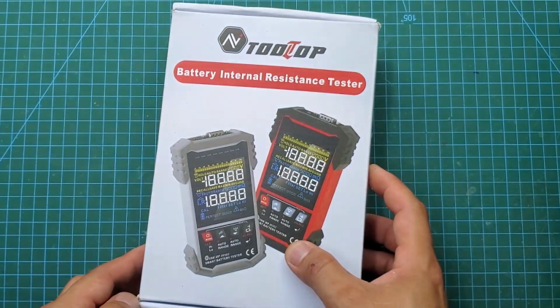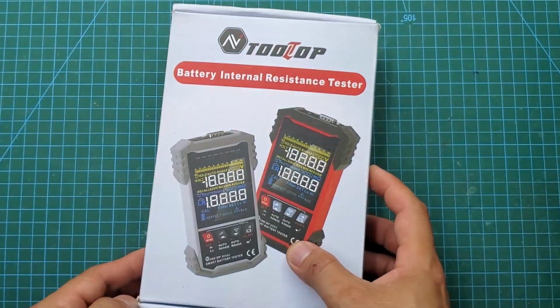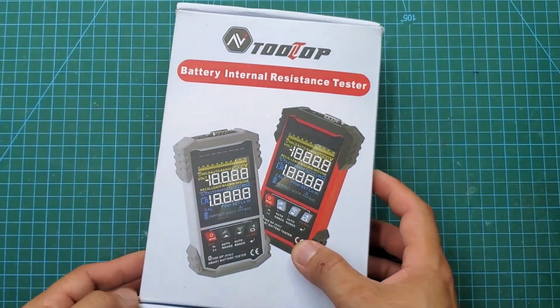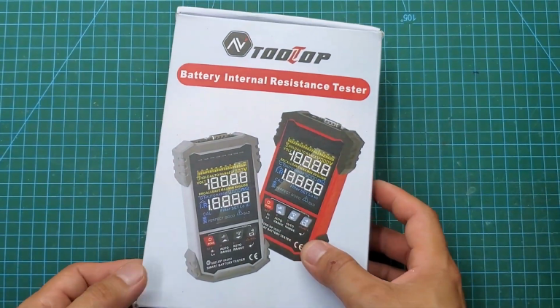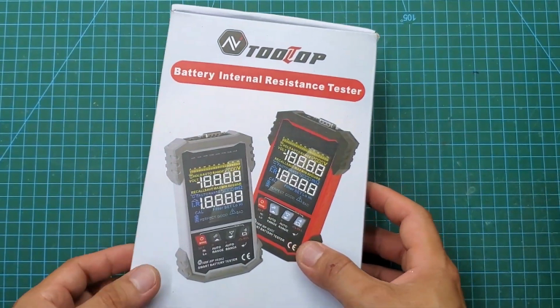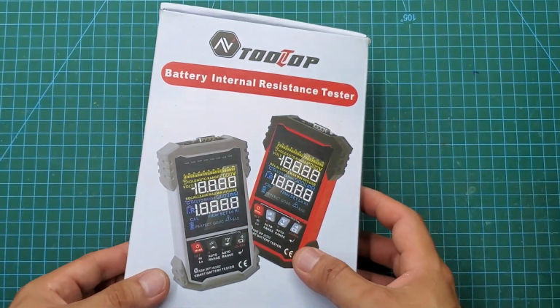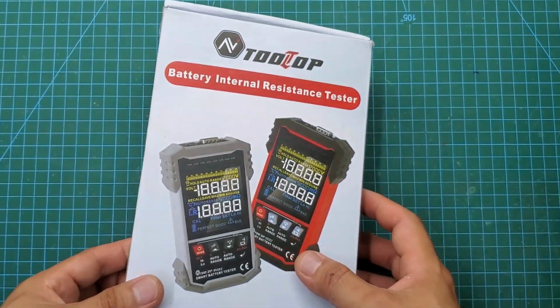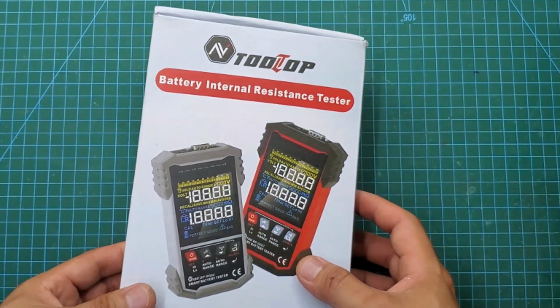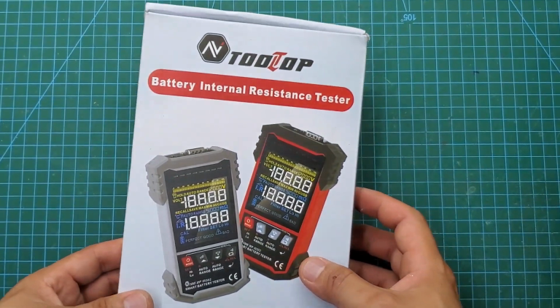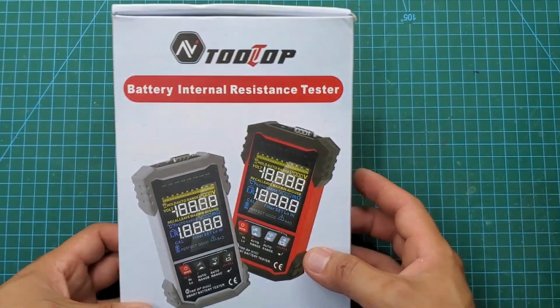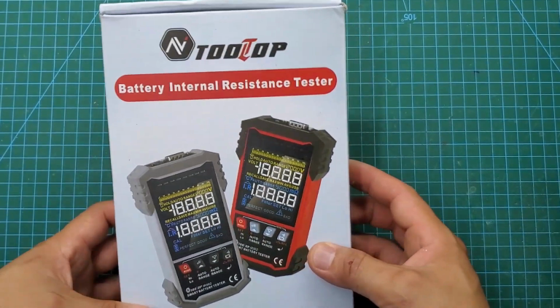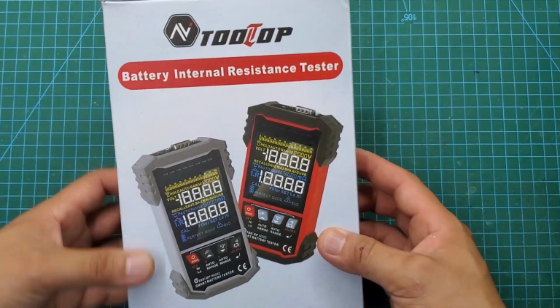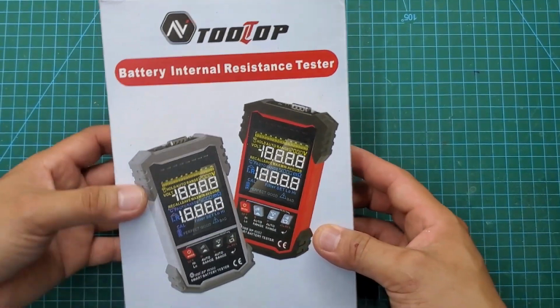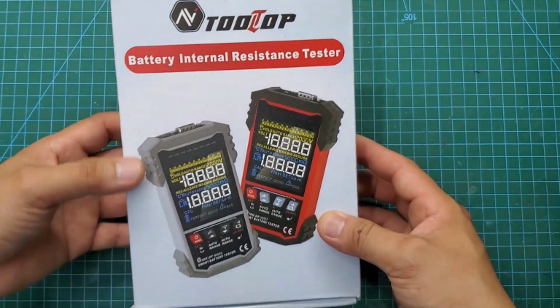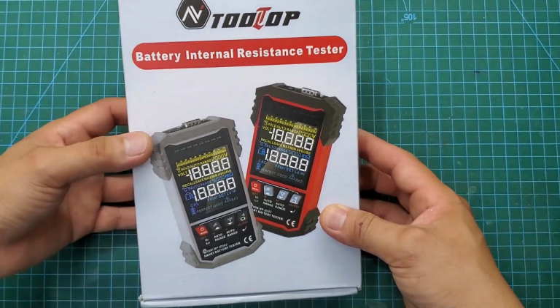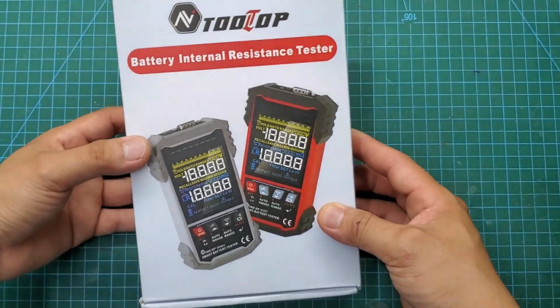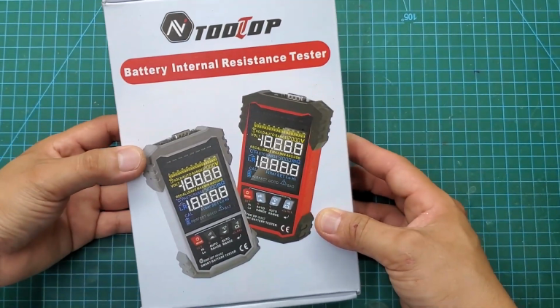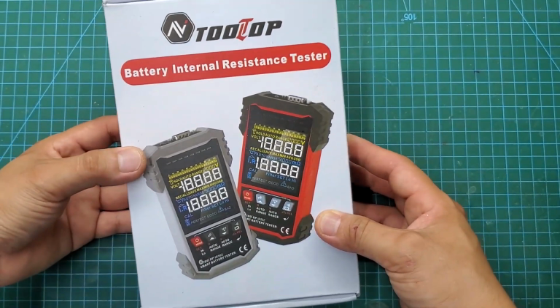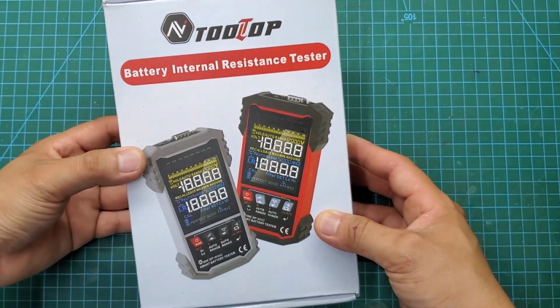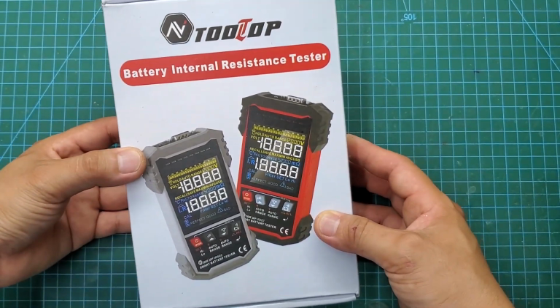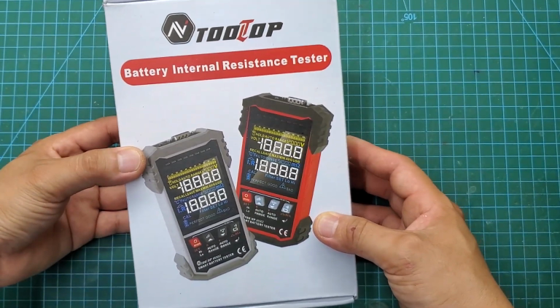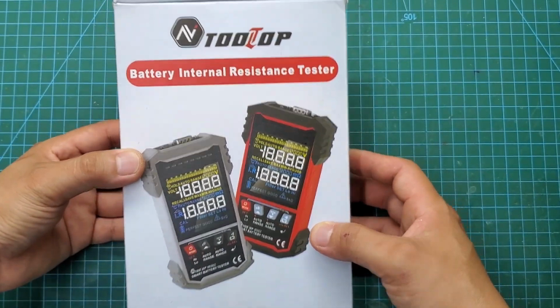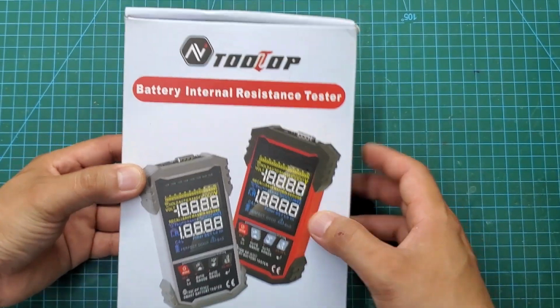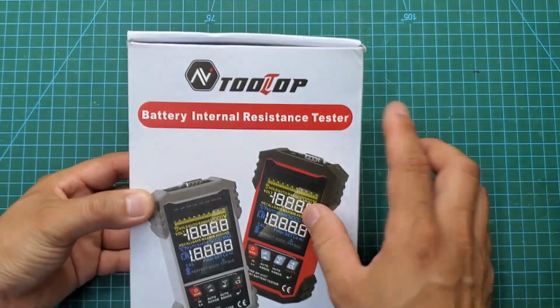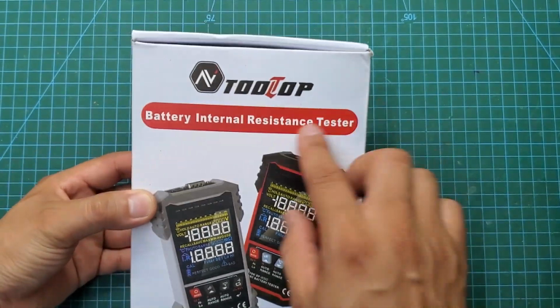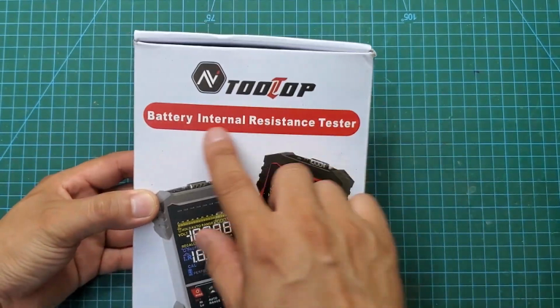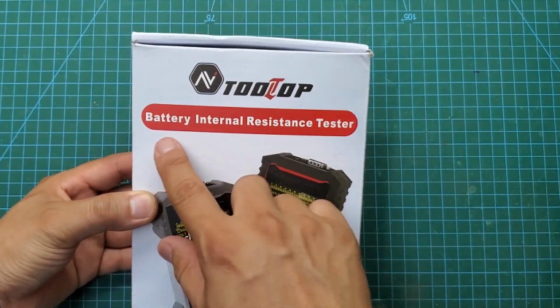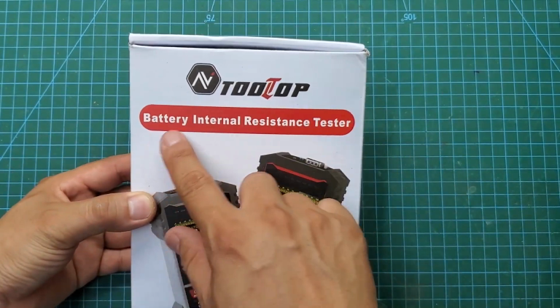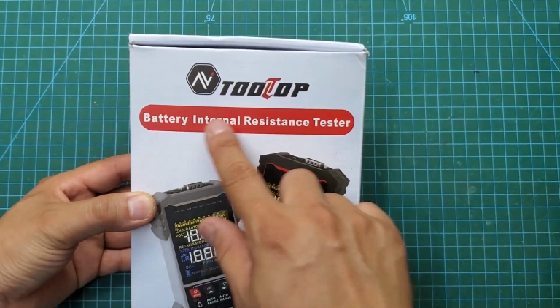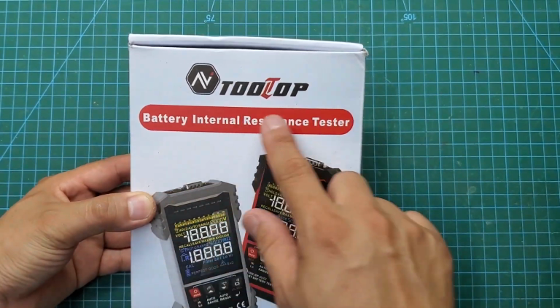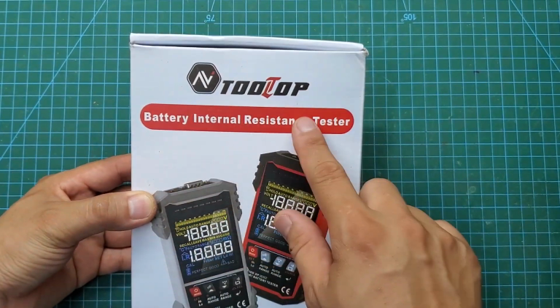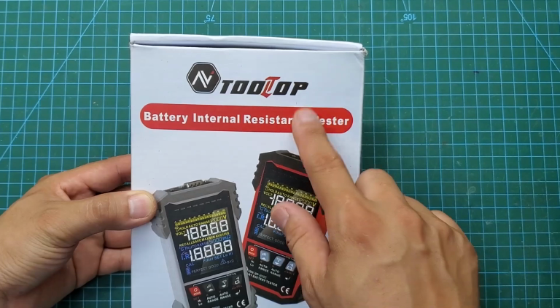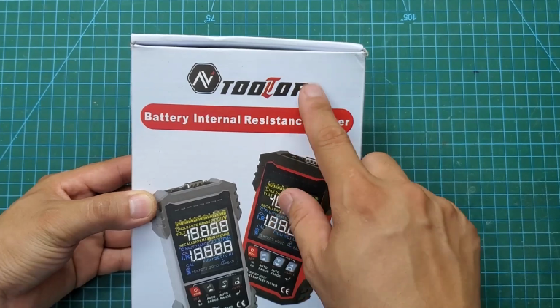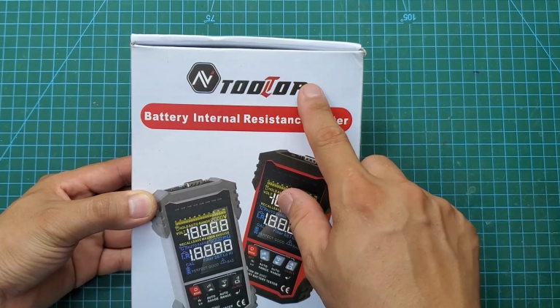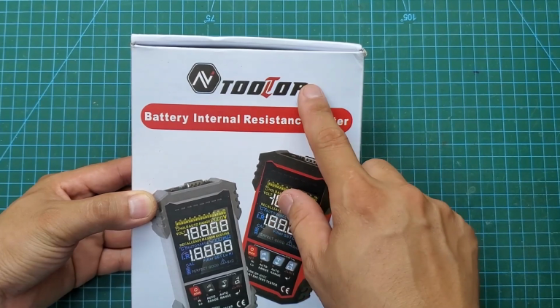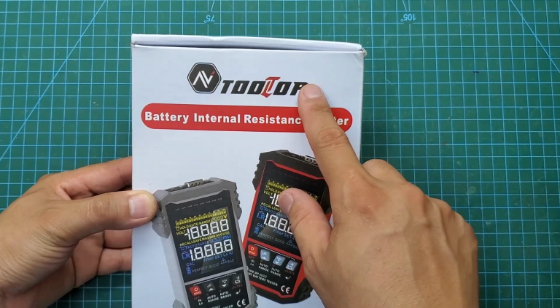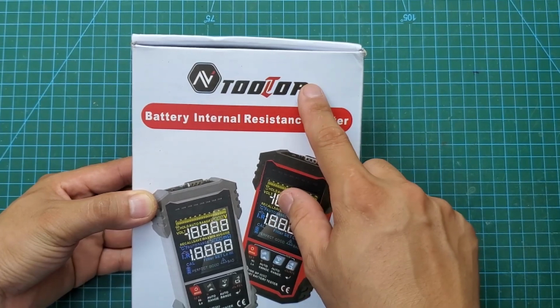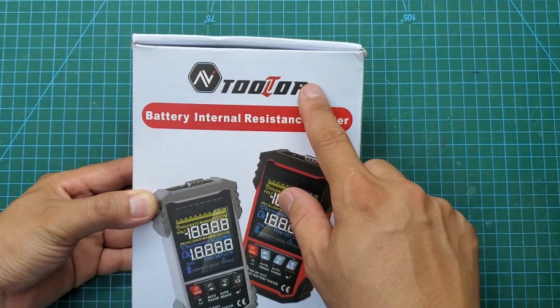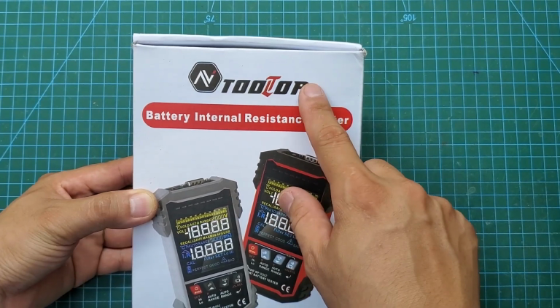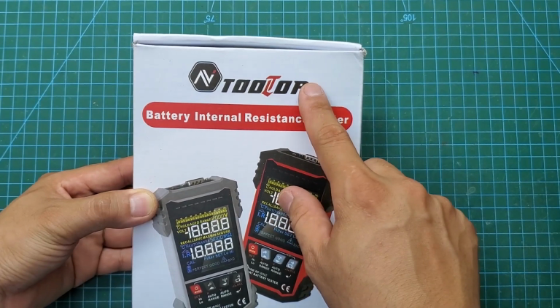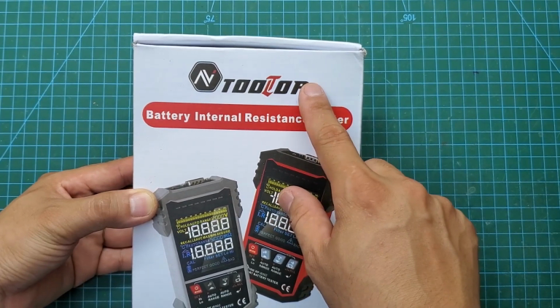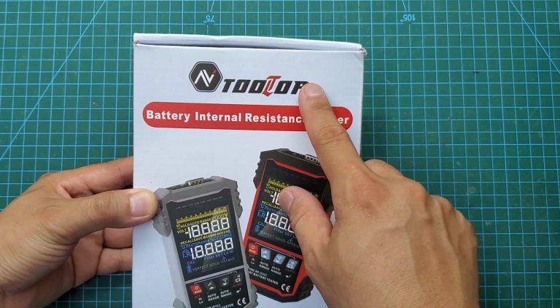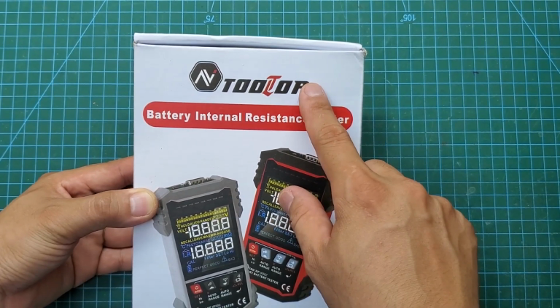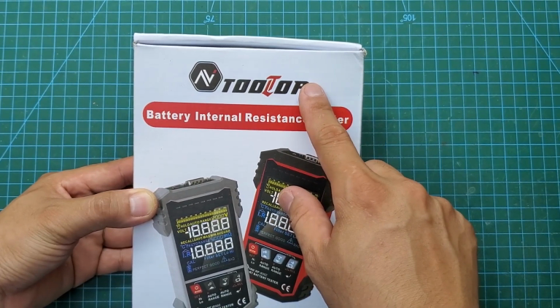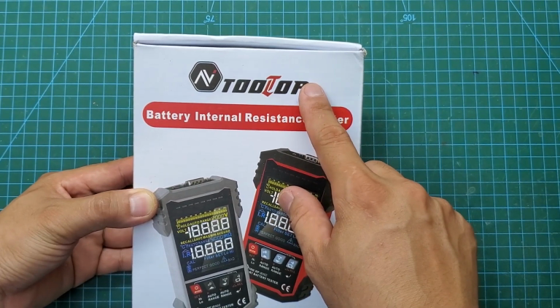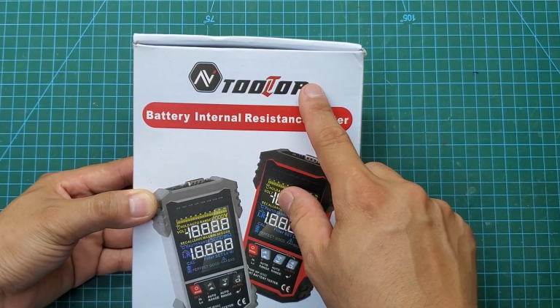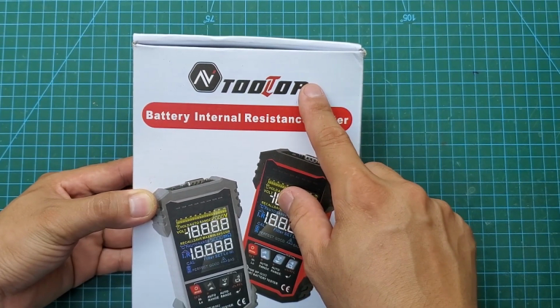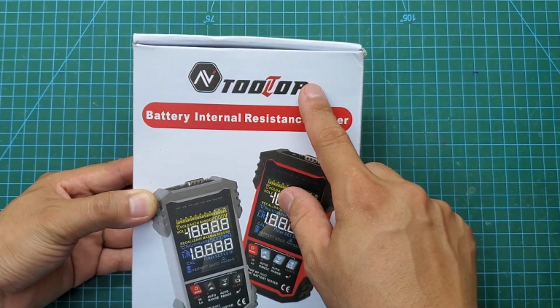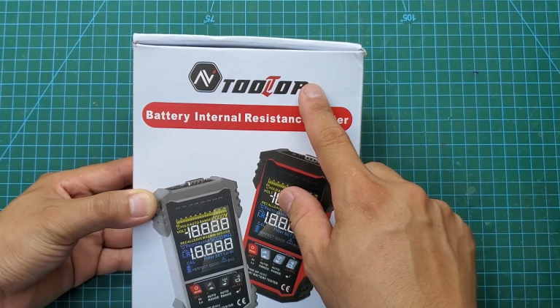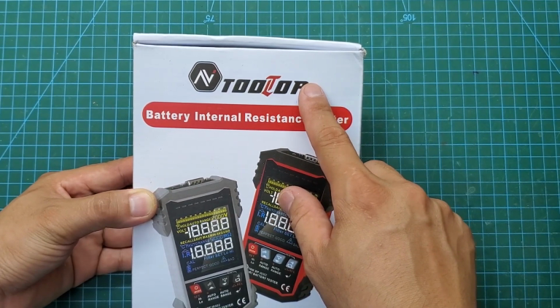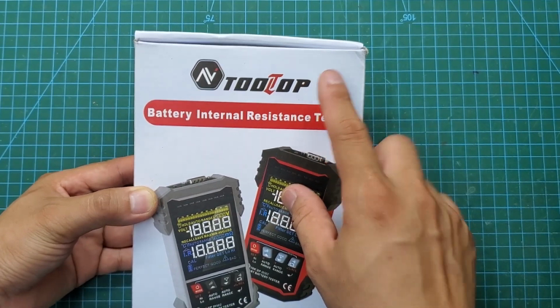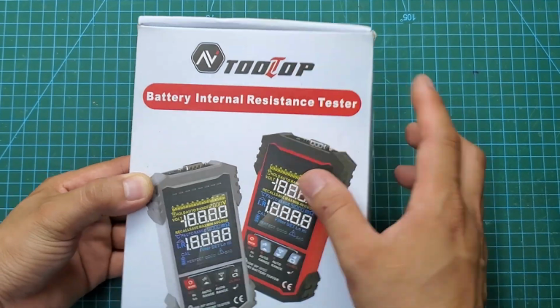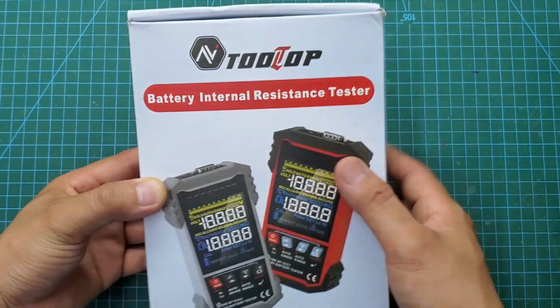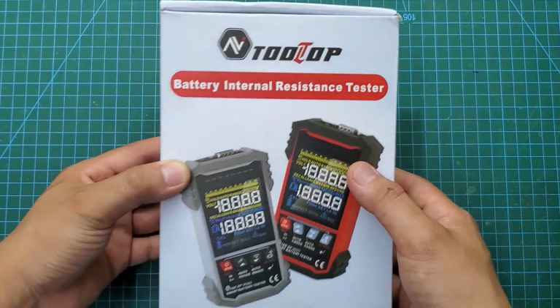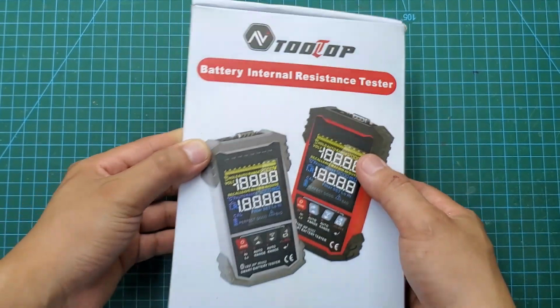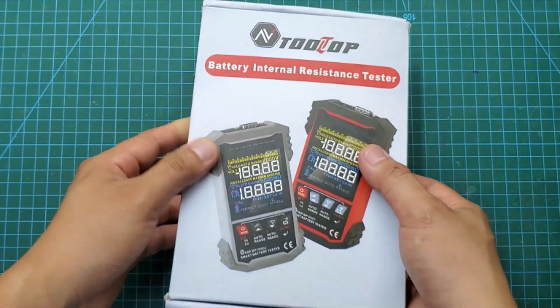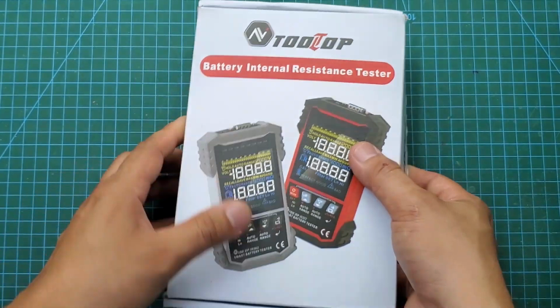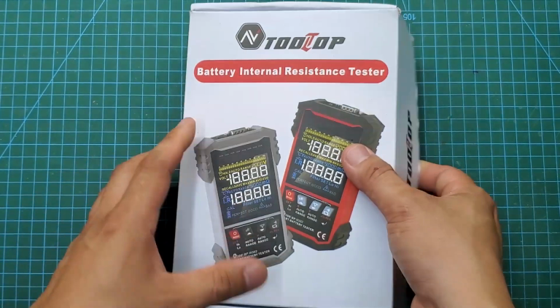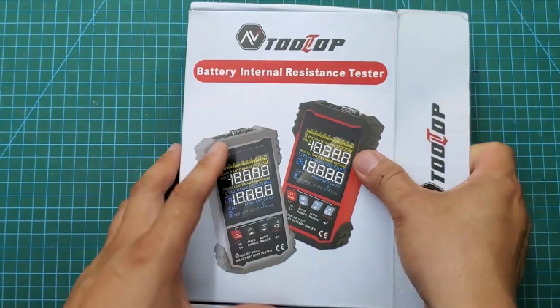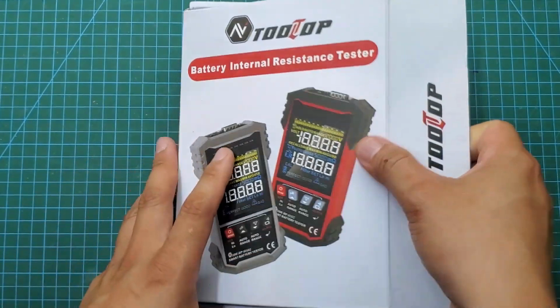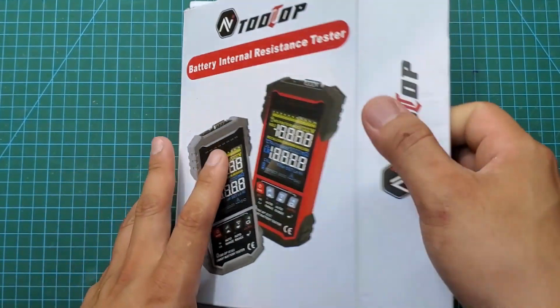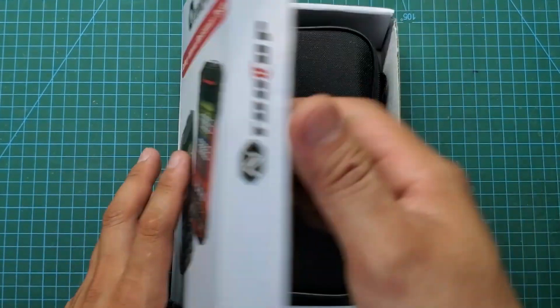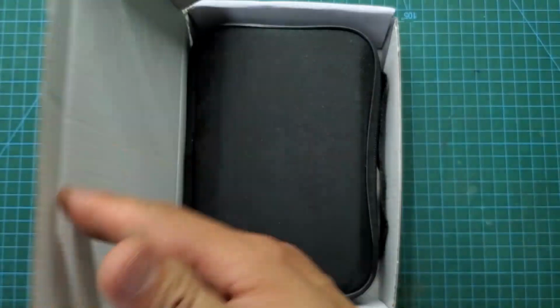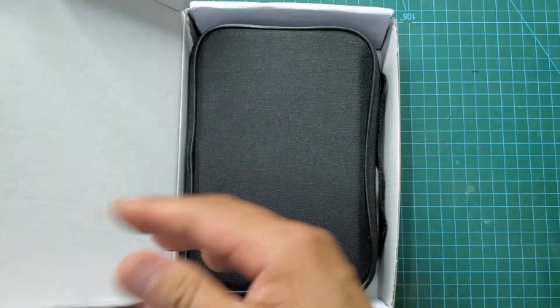Hello everyone! Today I just bought a new tool. I believe it will help me repair electrical devices quickly and accurately.